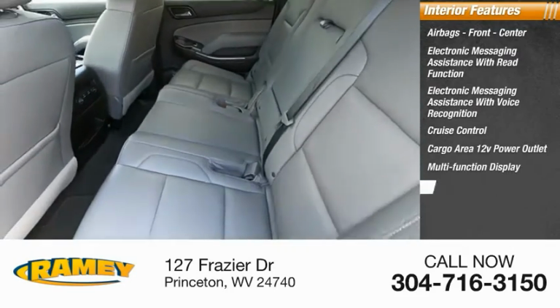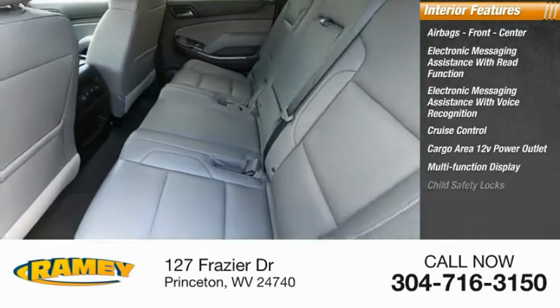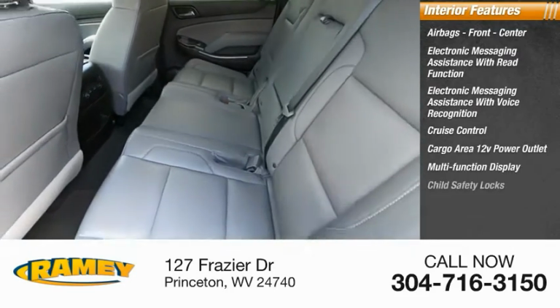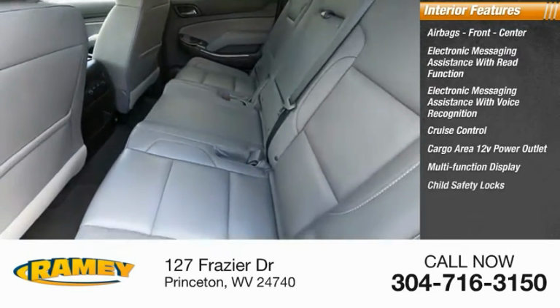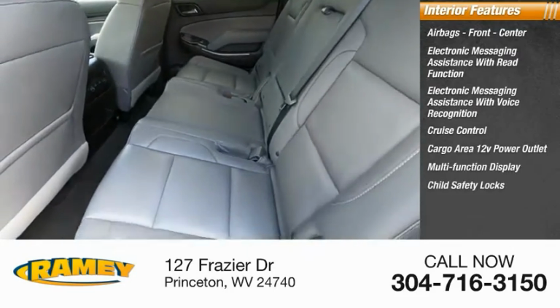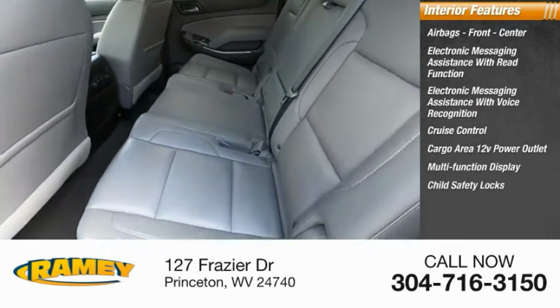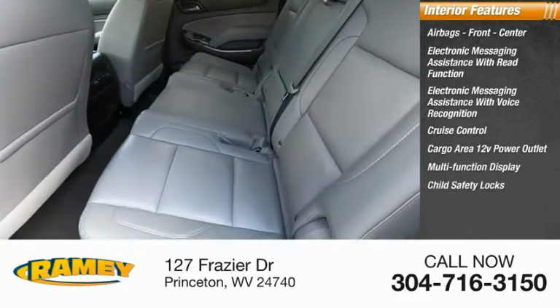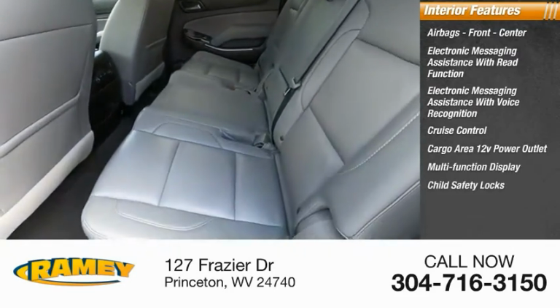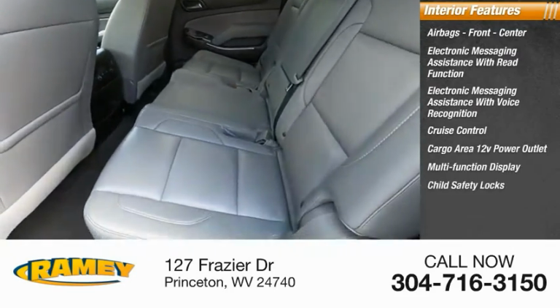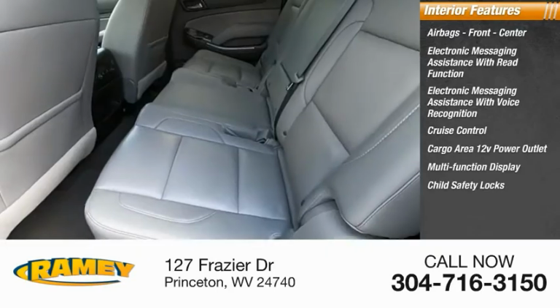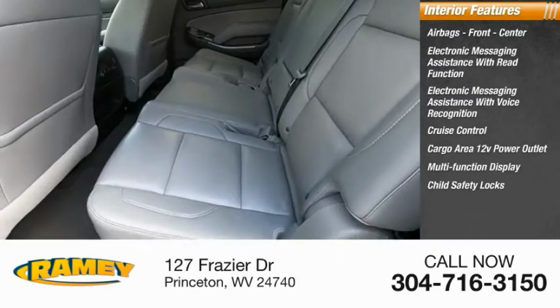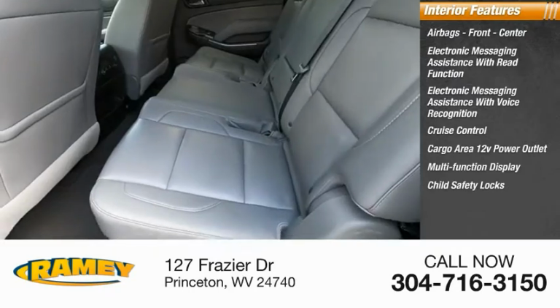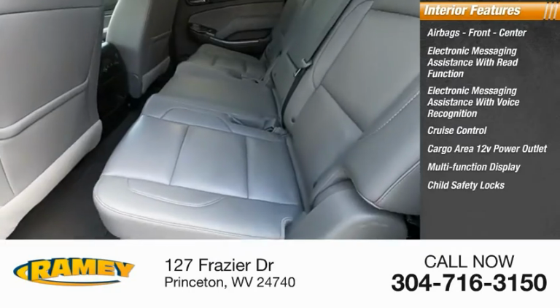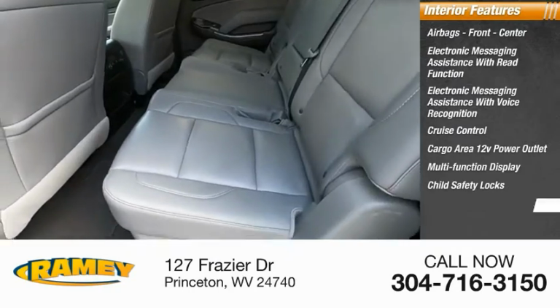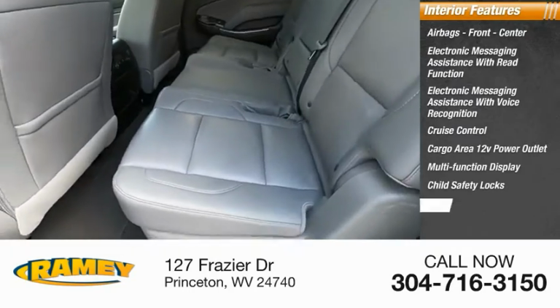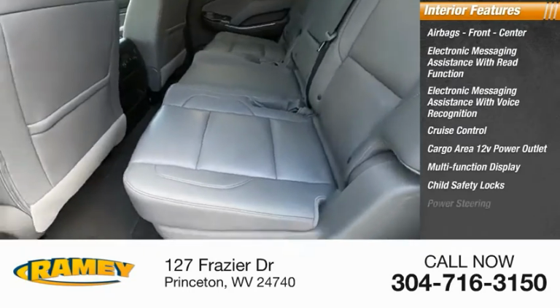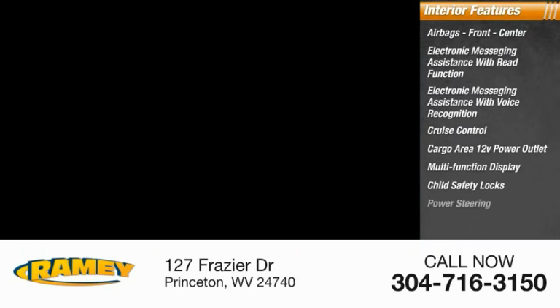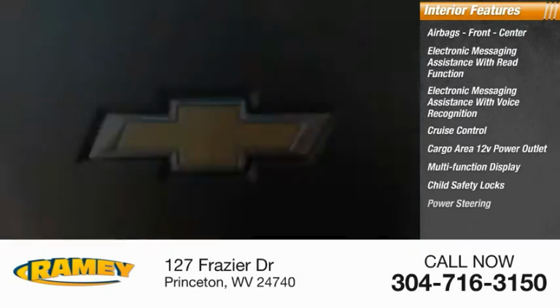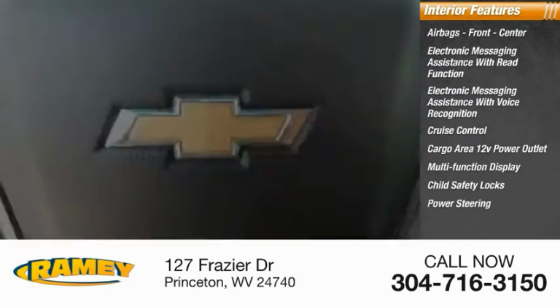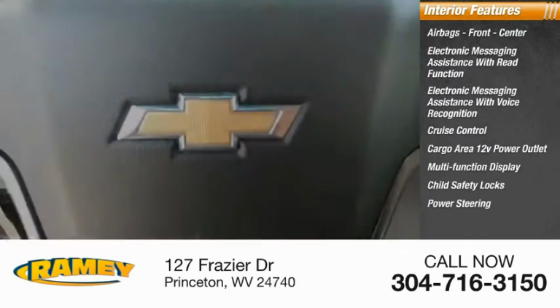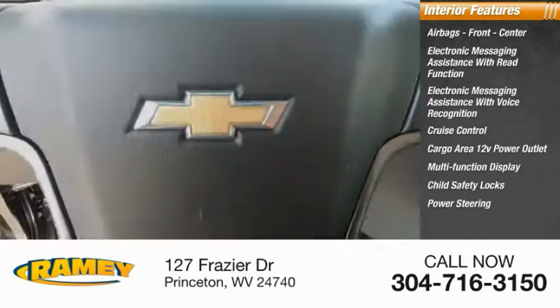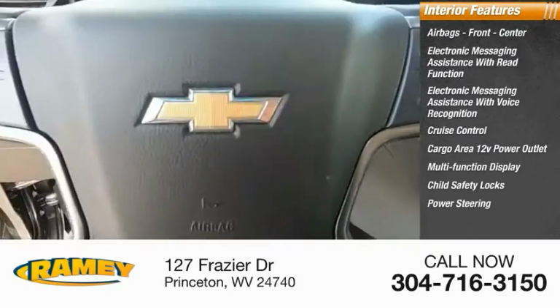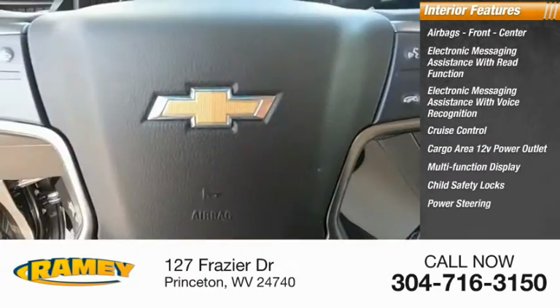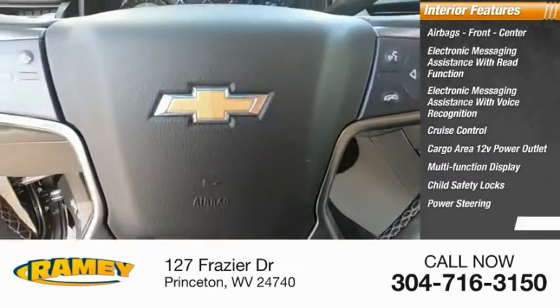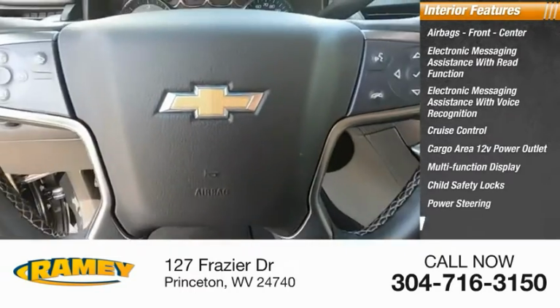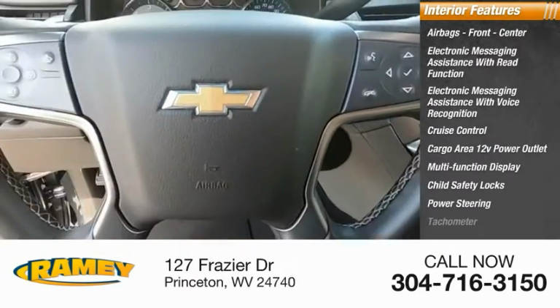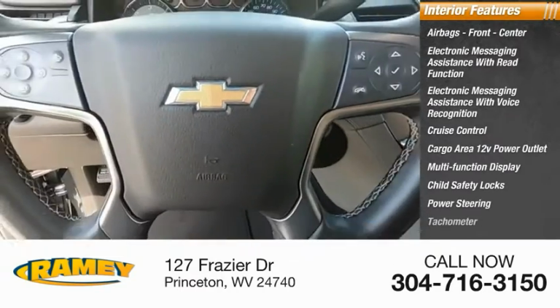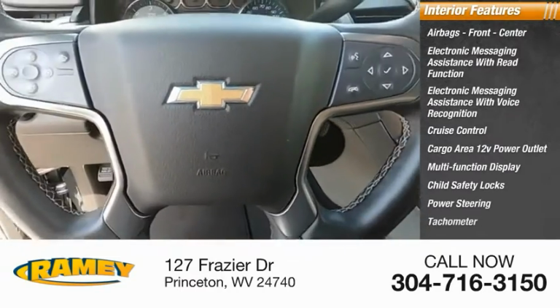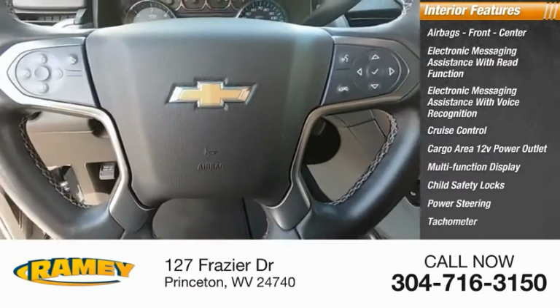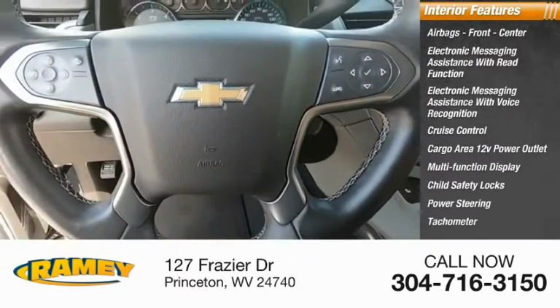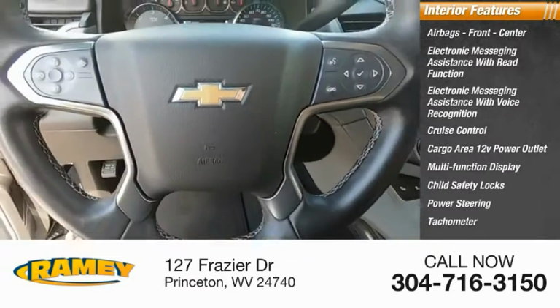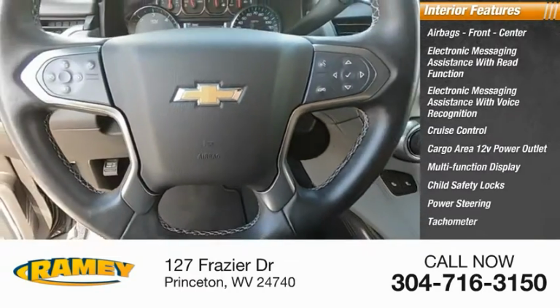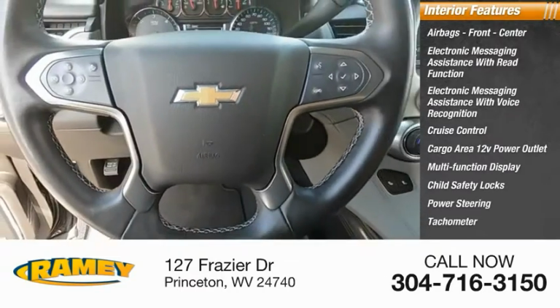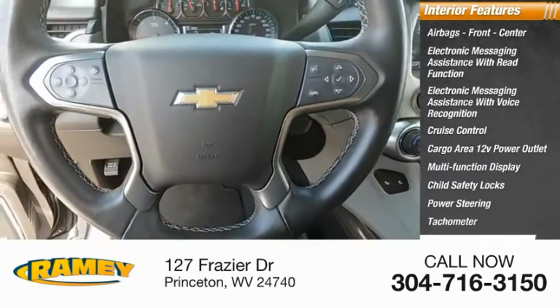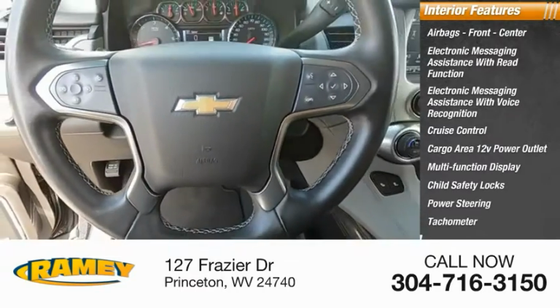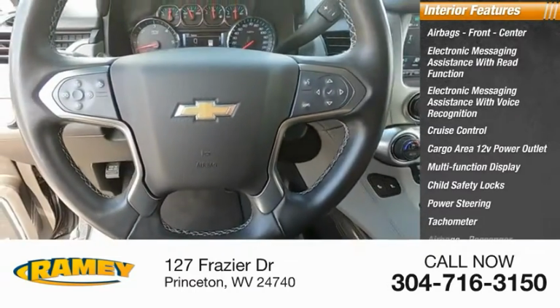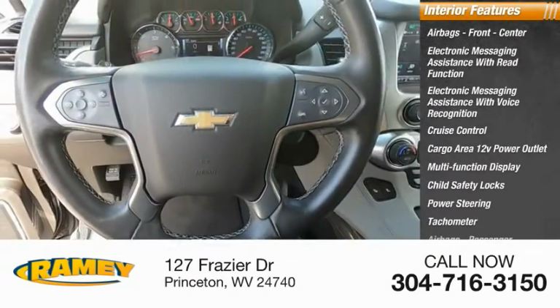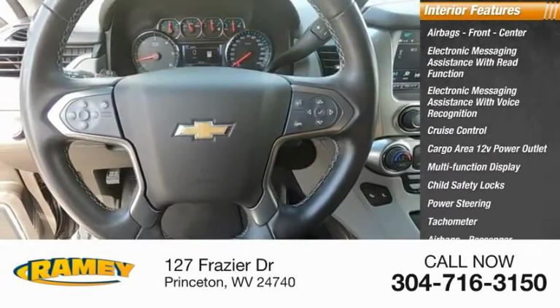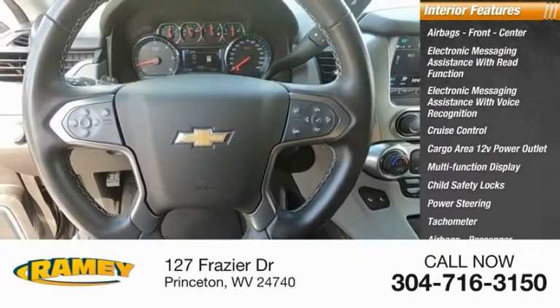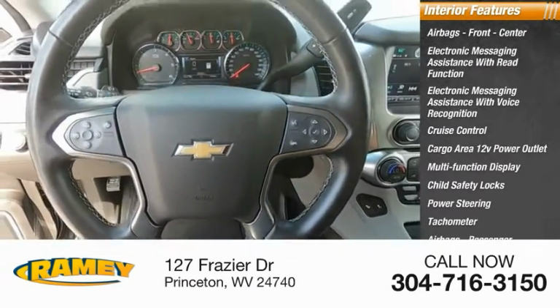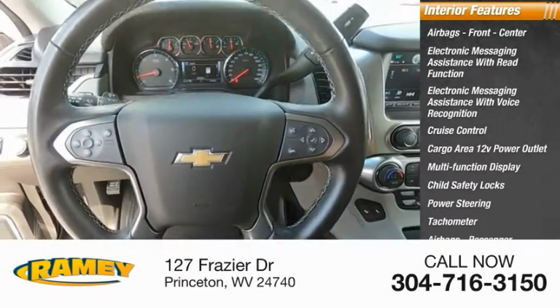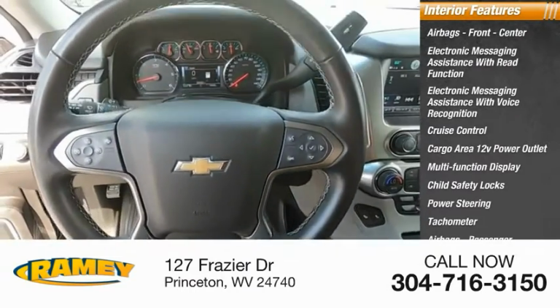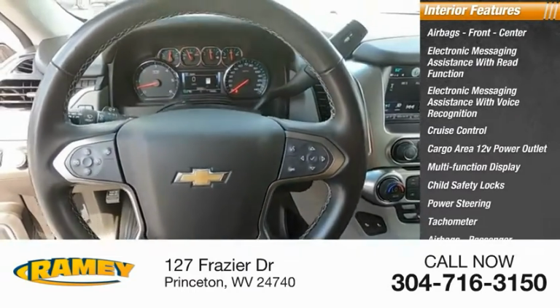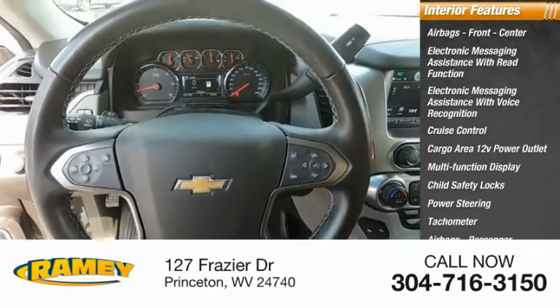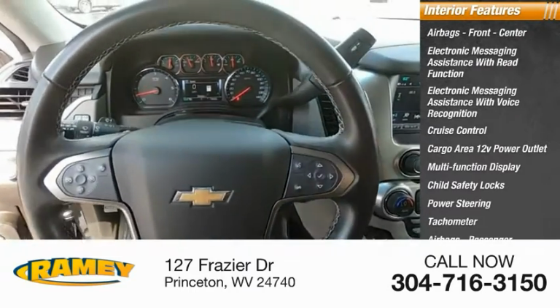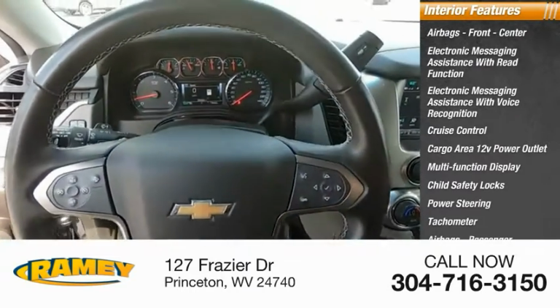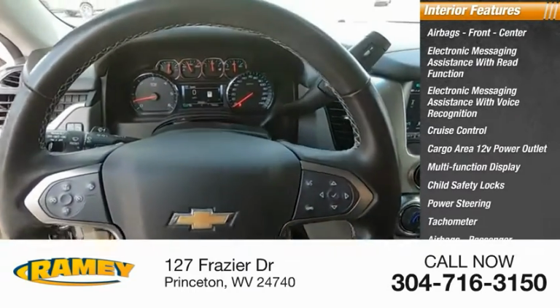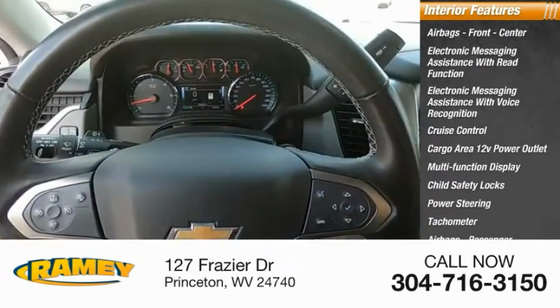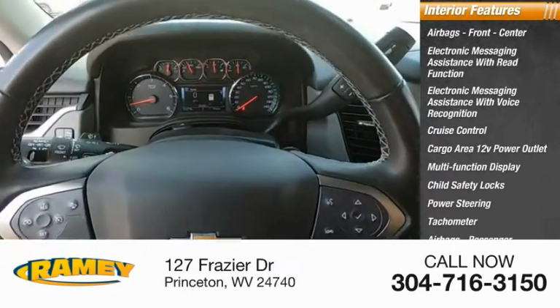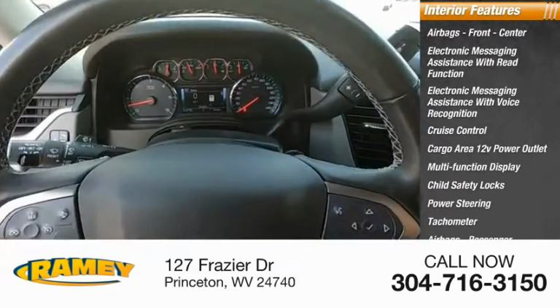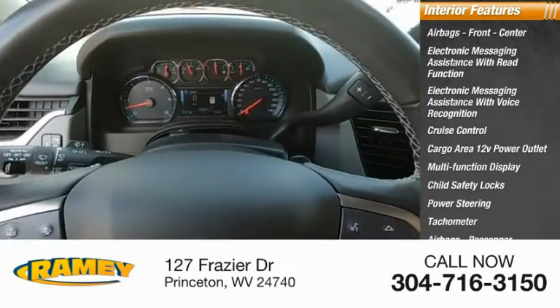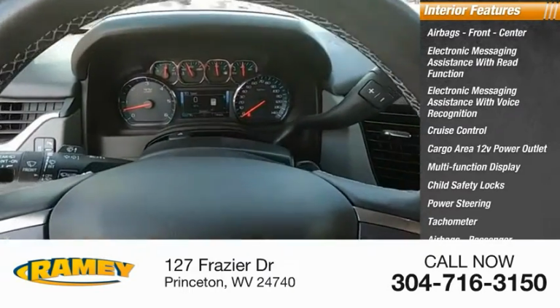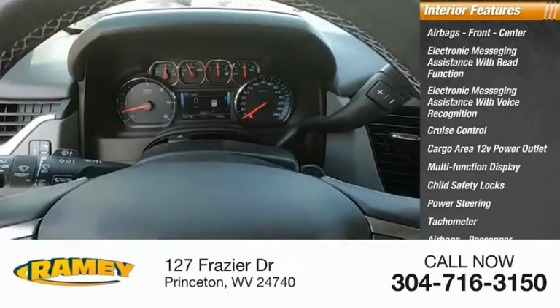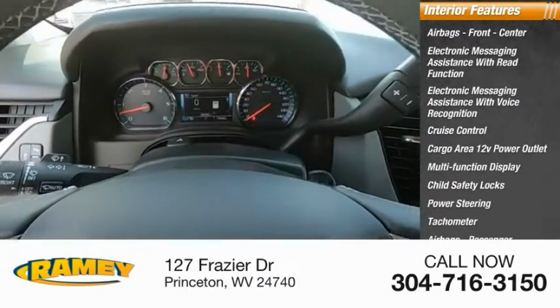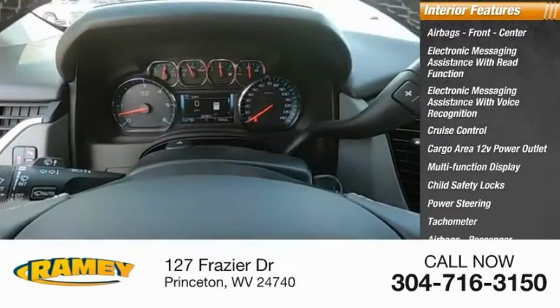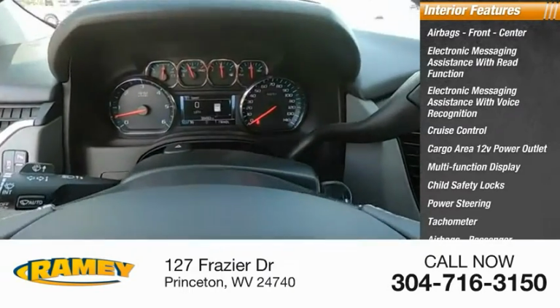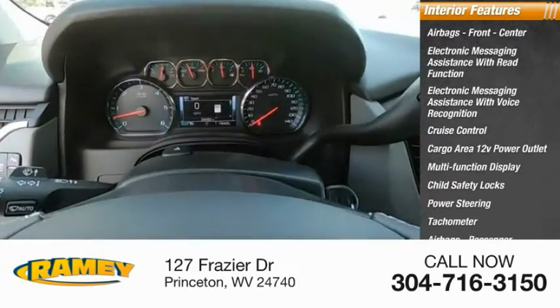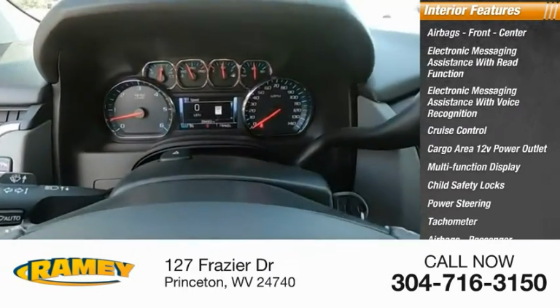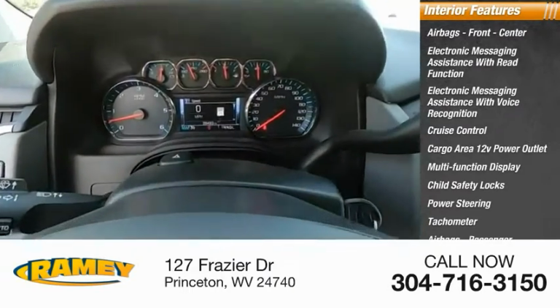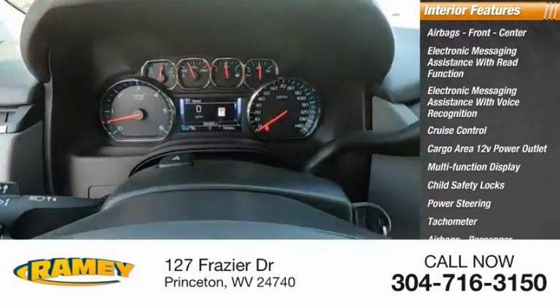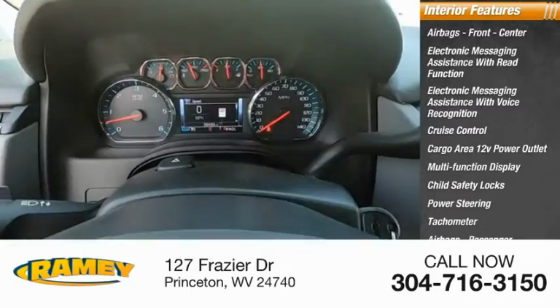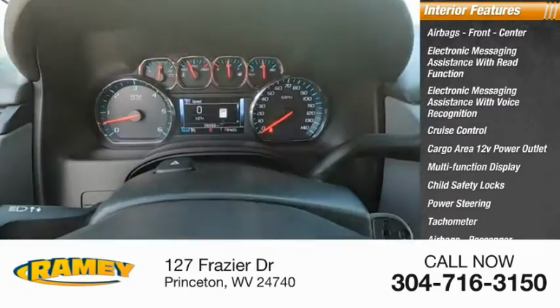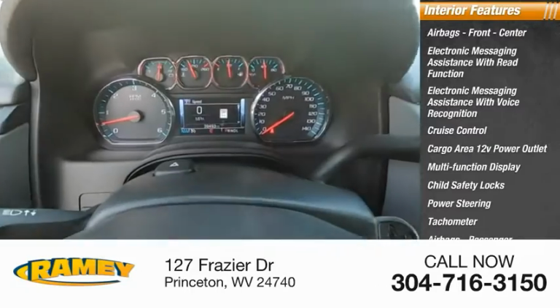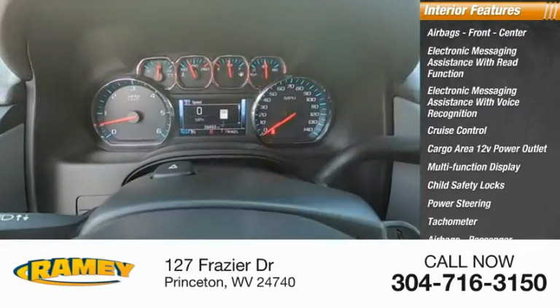Child safety locks, power steering, tachometer, airbags — passenger — and occupant sensing deactivation.